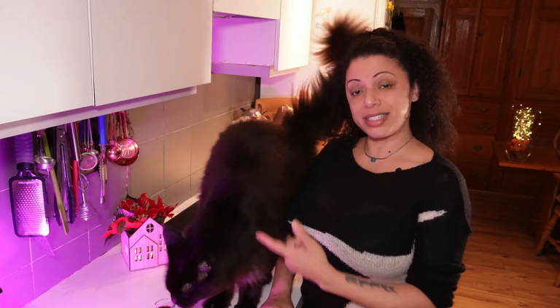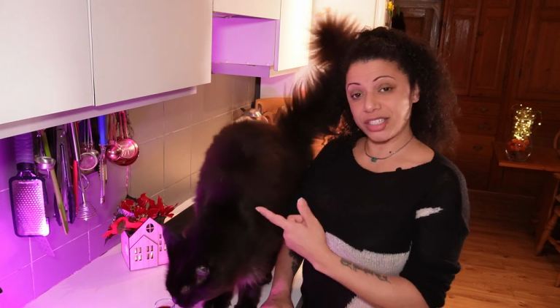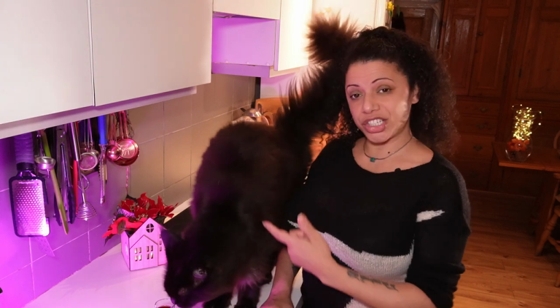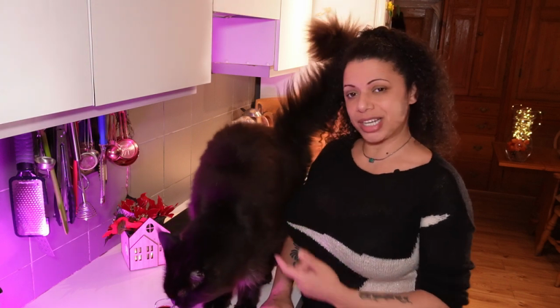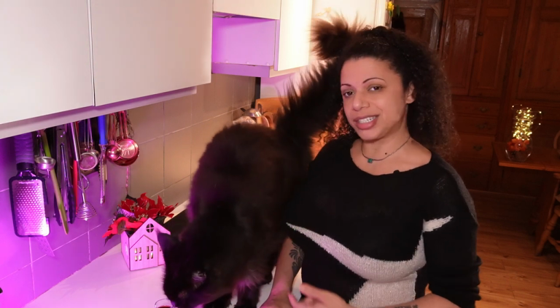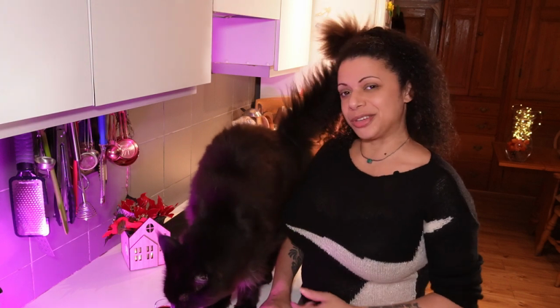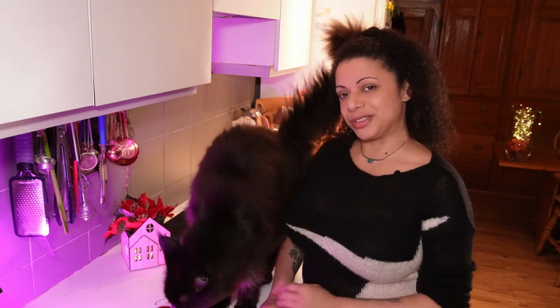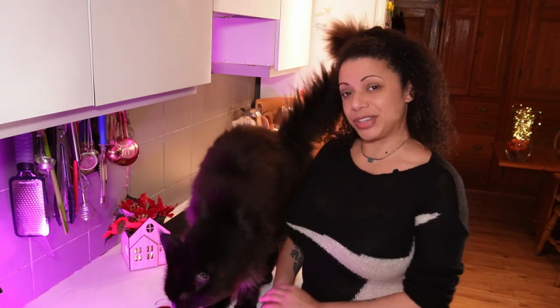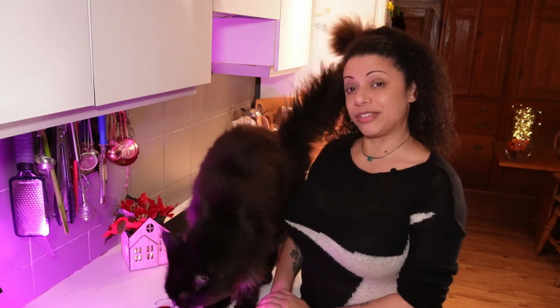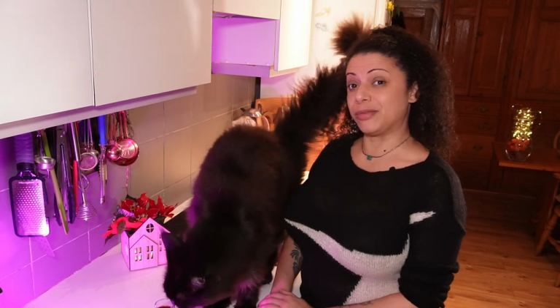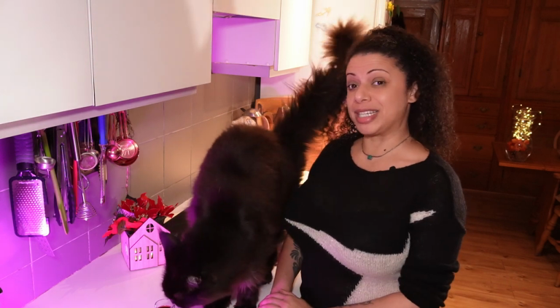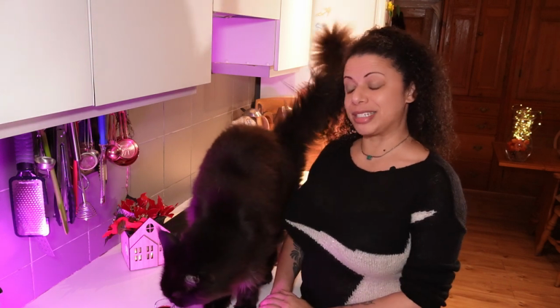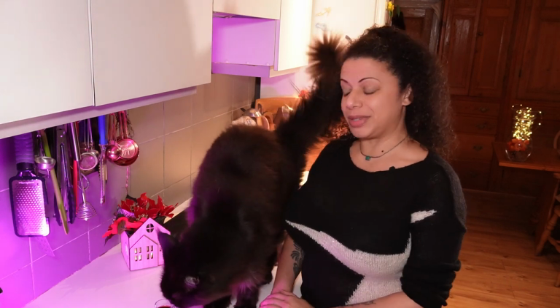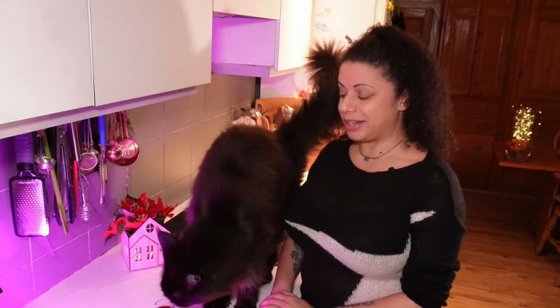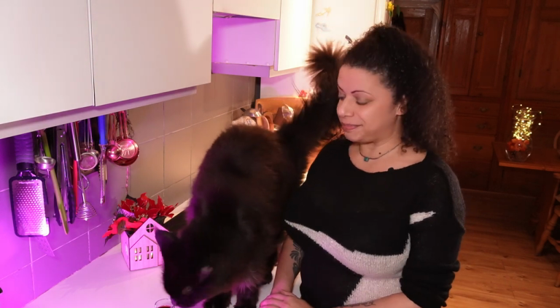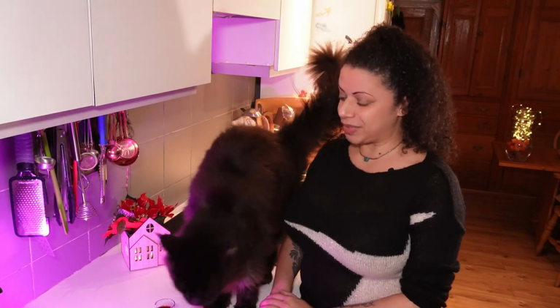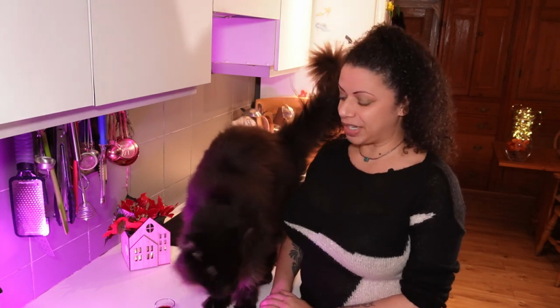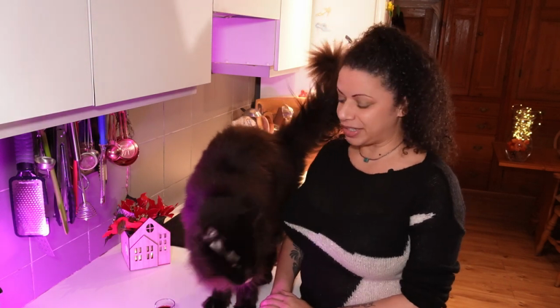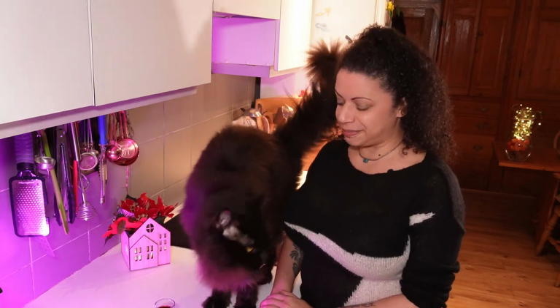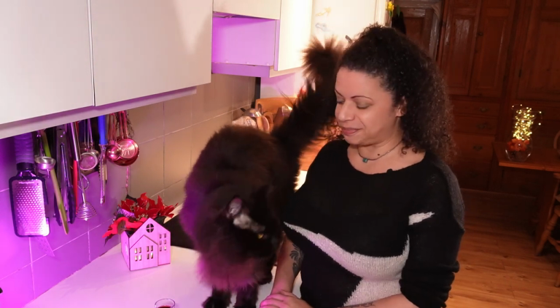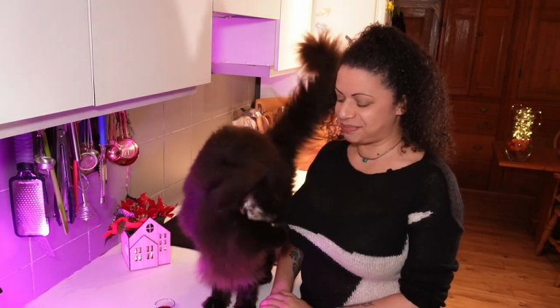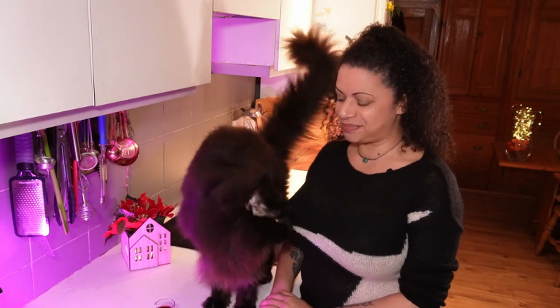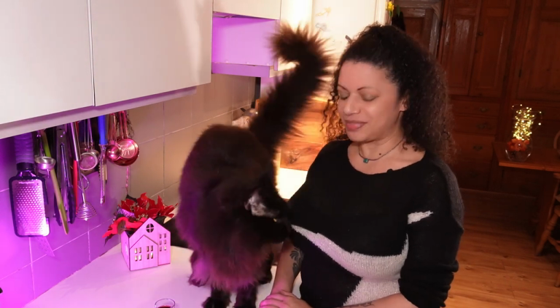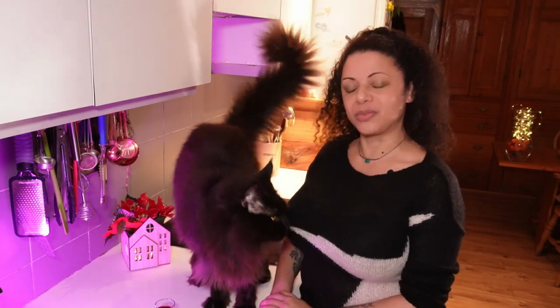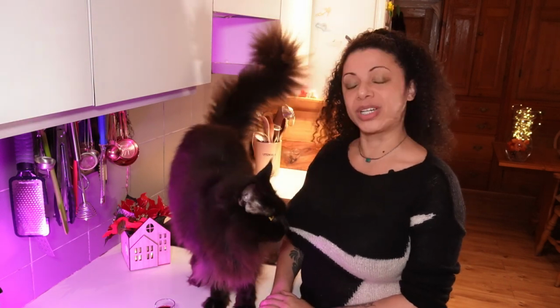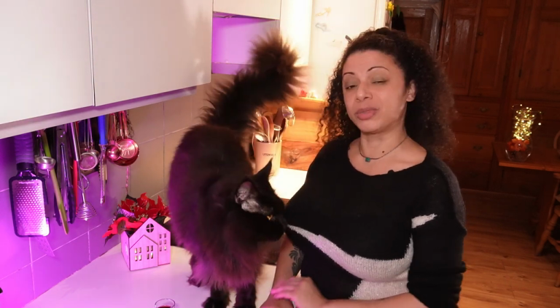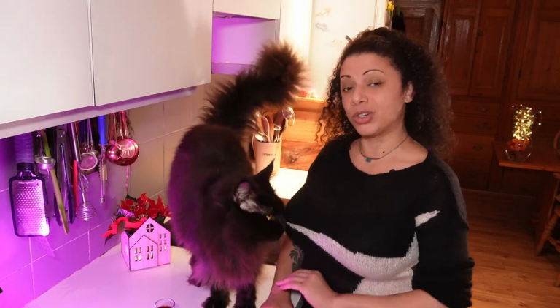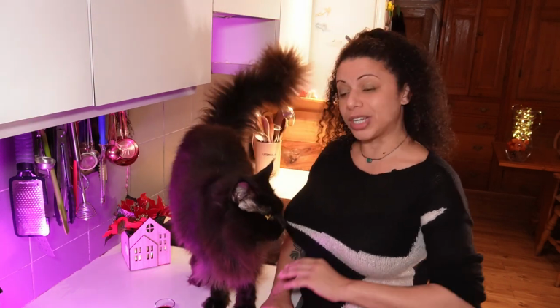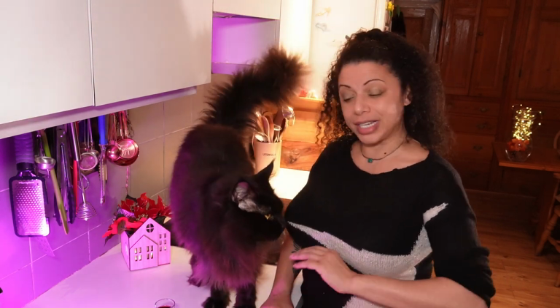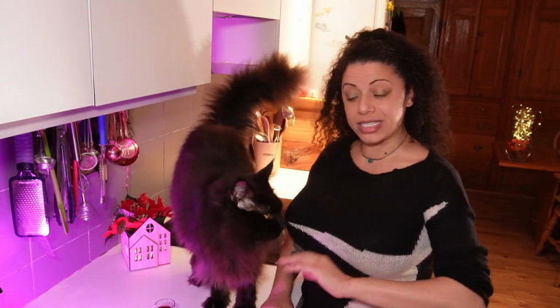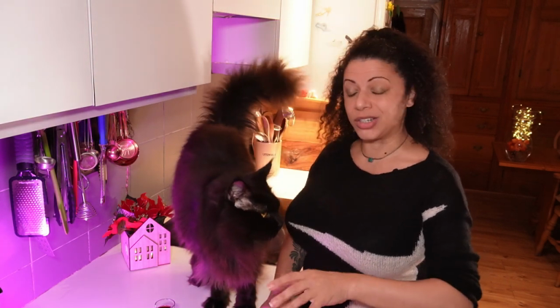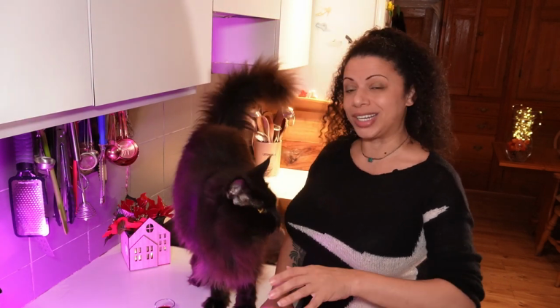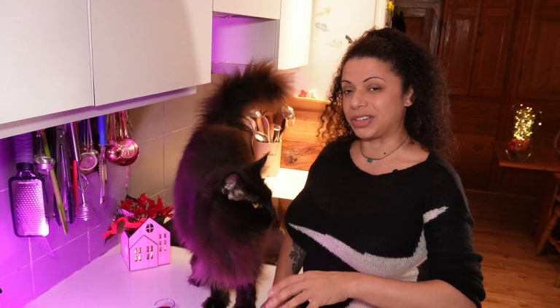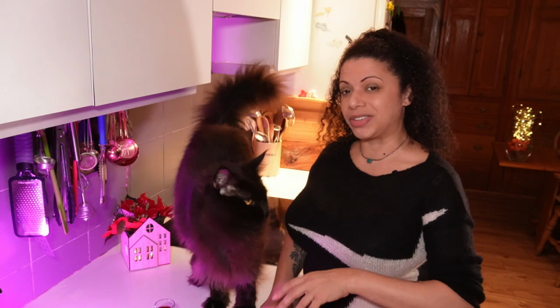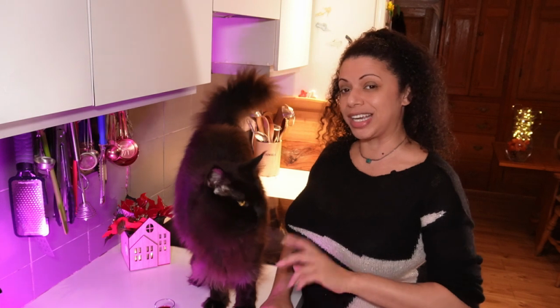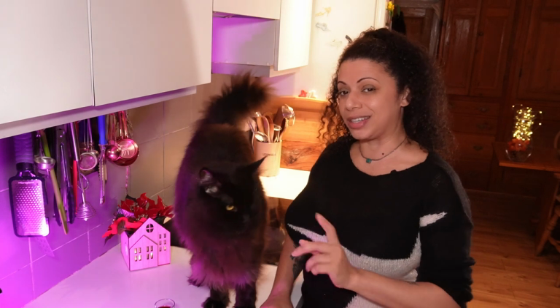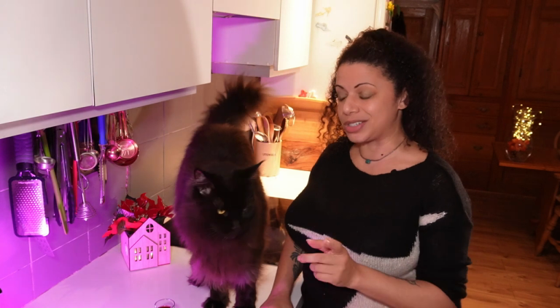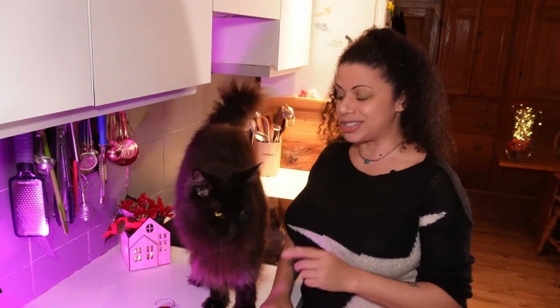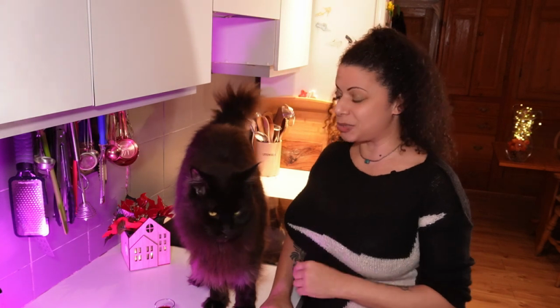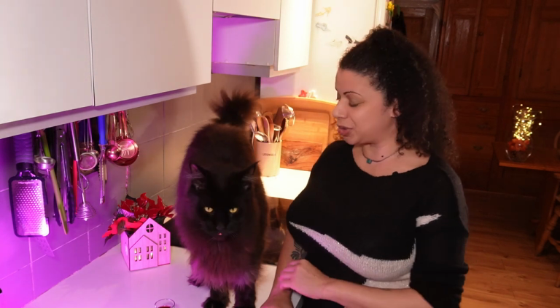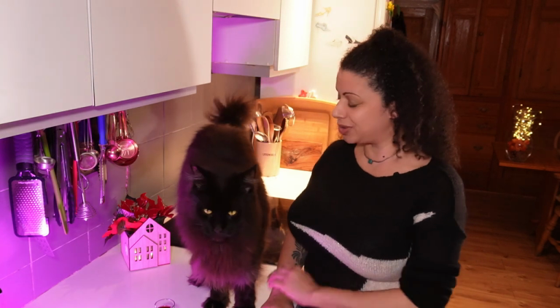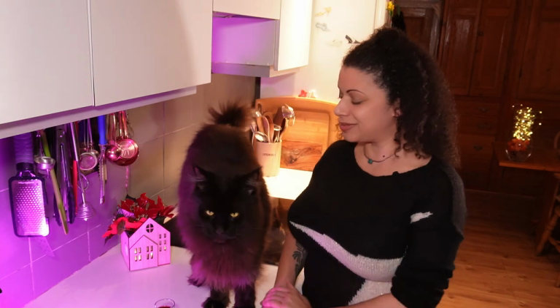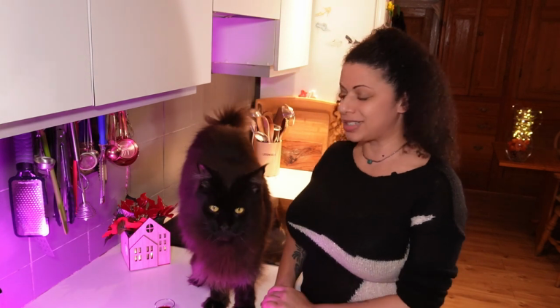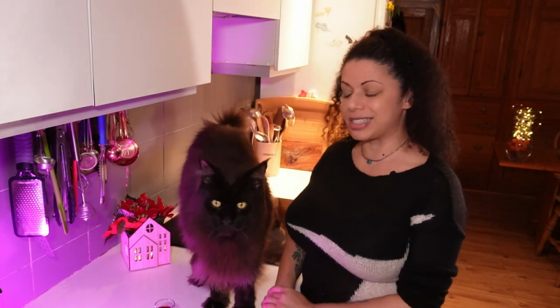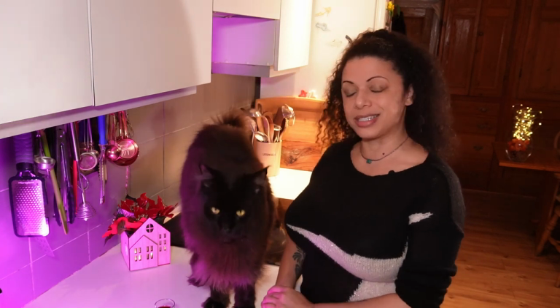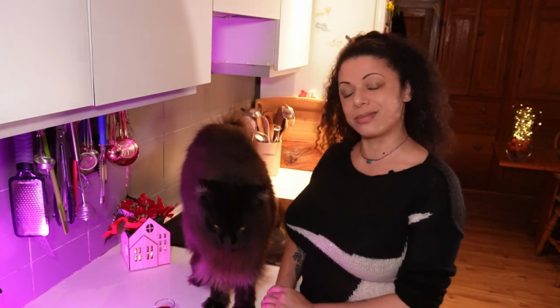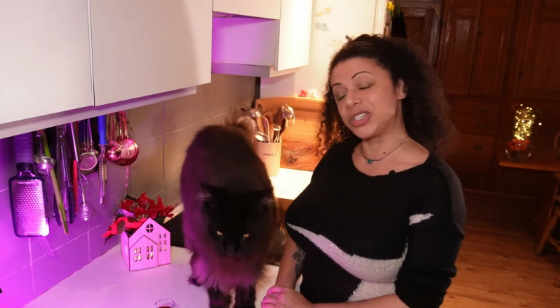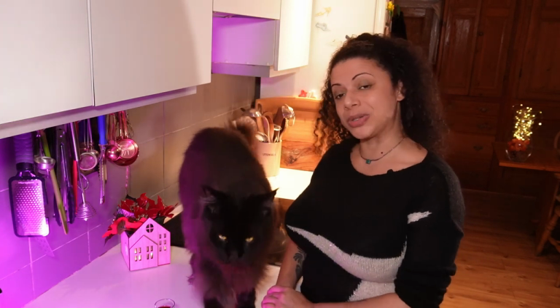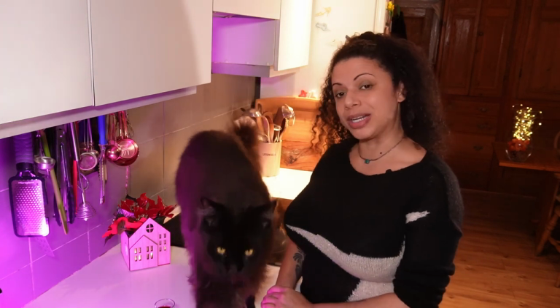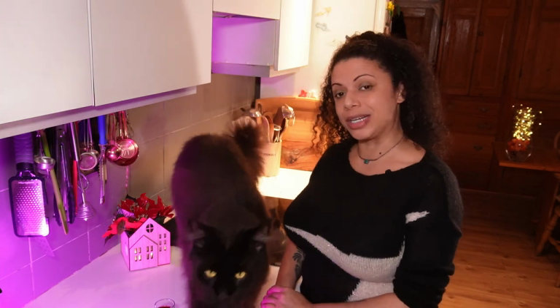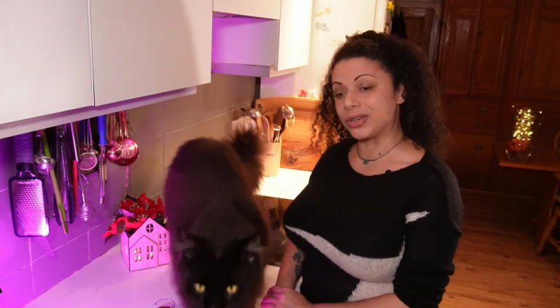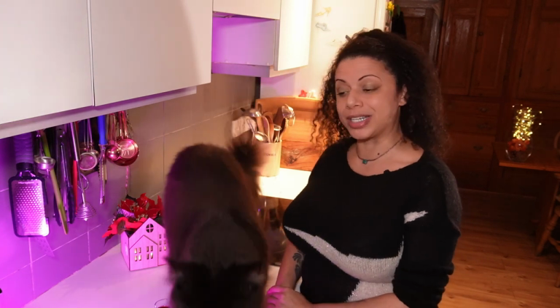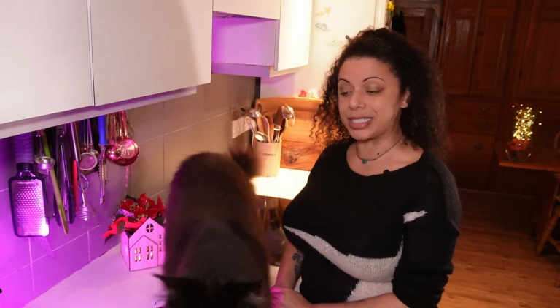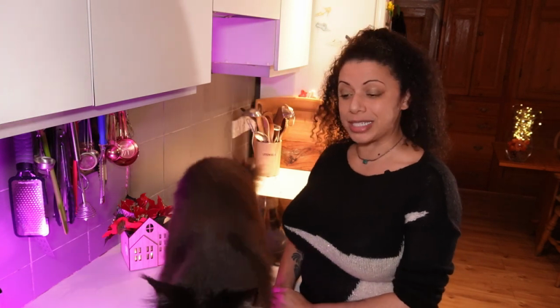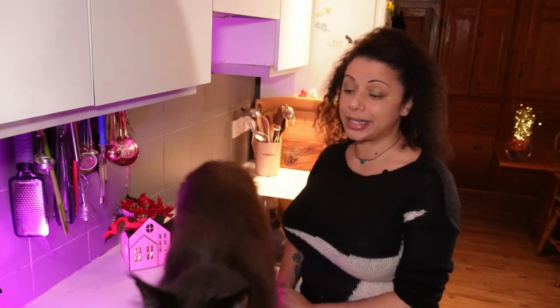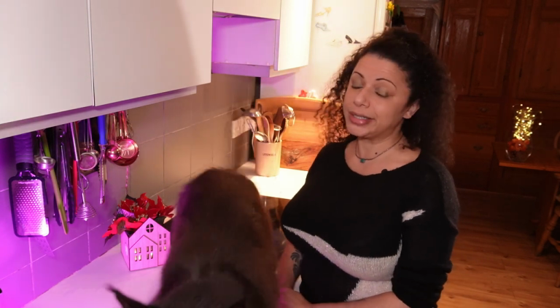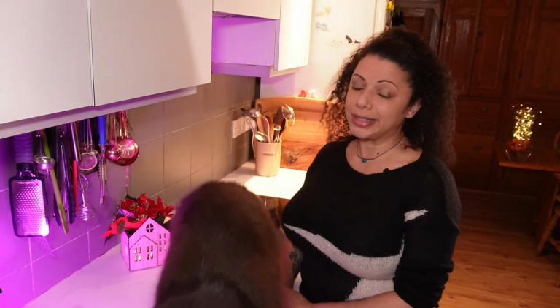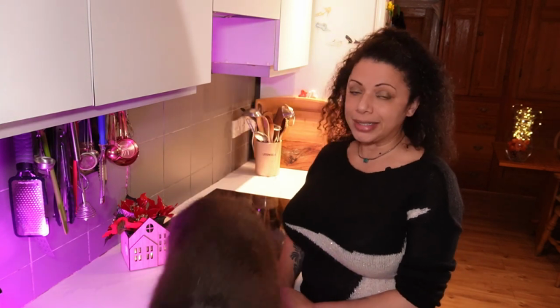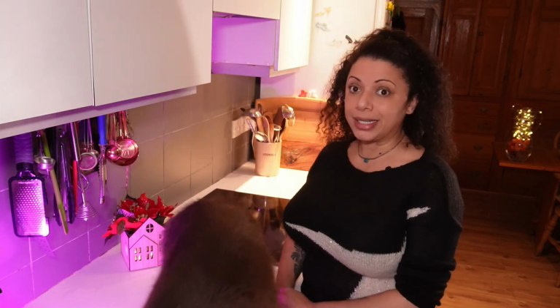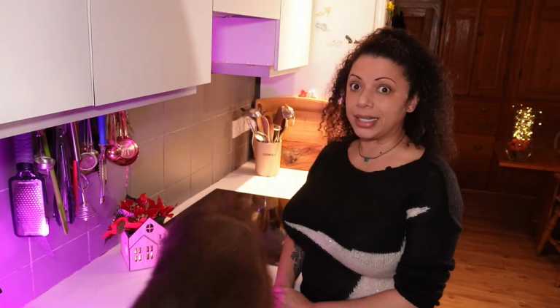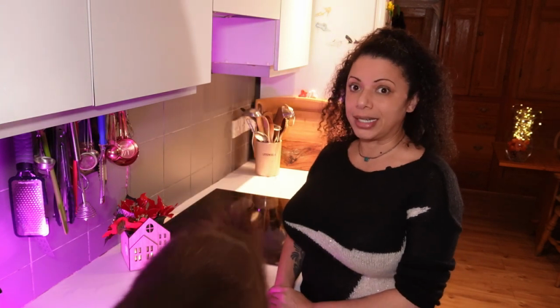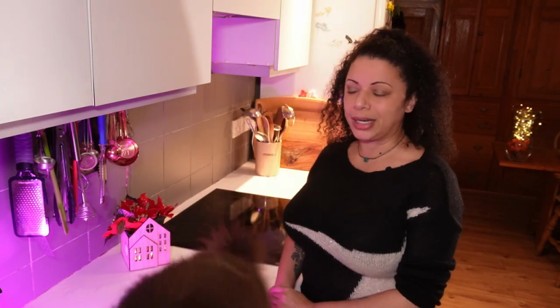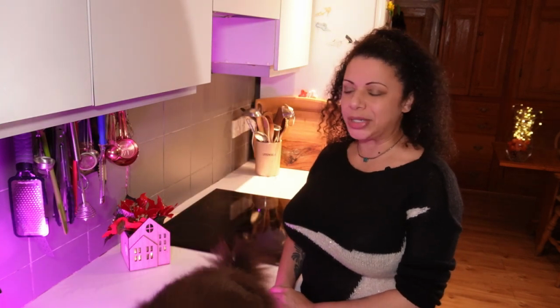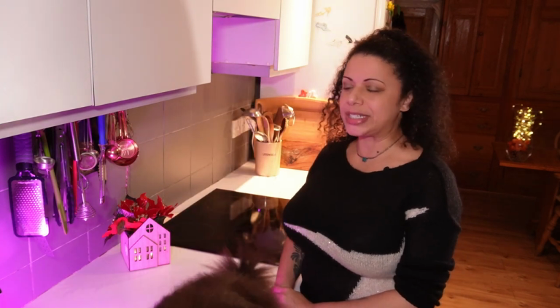This is Shadow, if you haven't met him yet. When I'm cooking he's not allowed on the counters, but since I'm not doing any cooking today, I'll allow it.